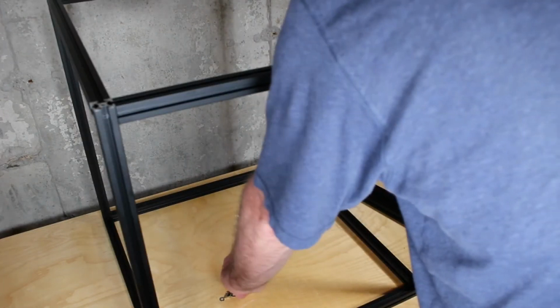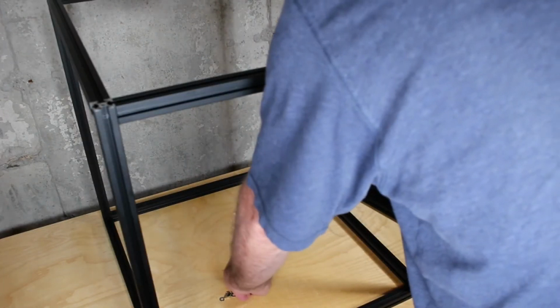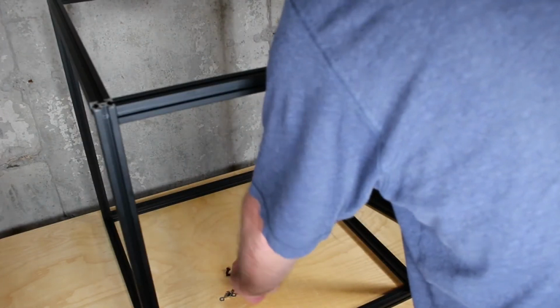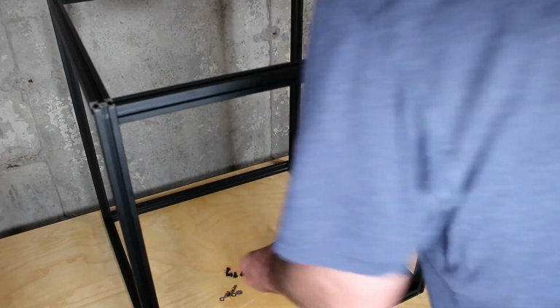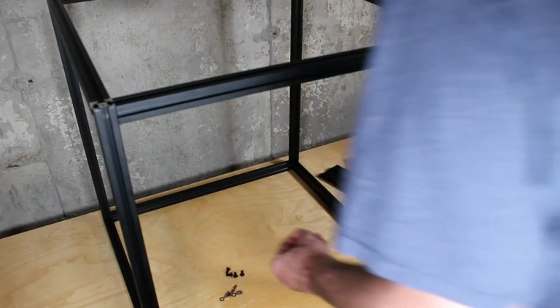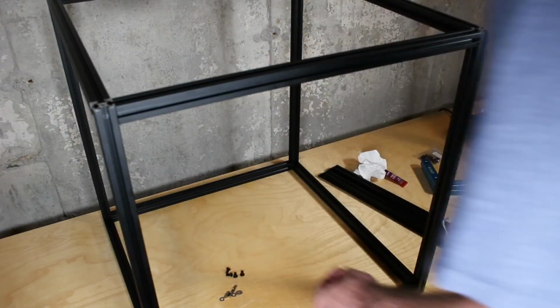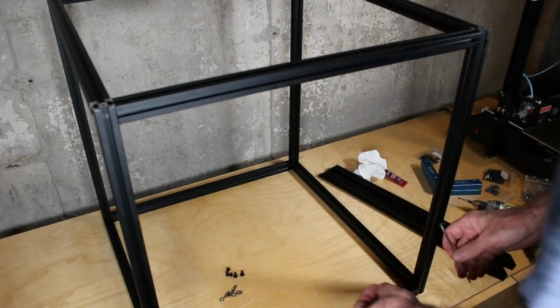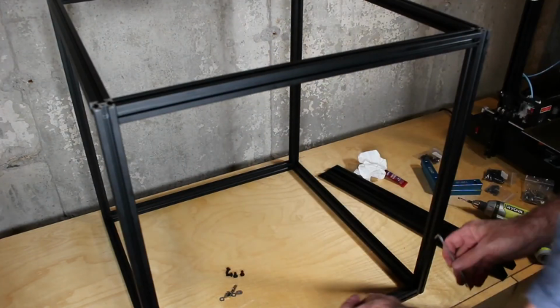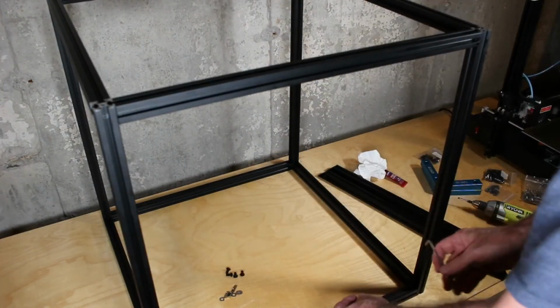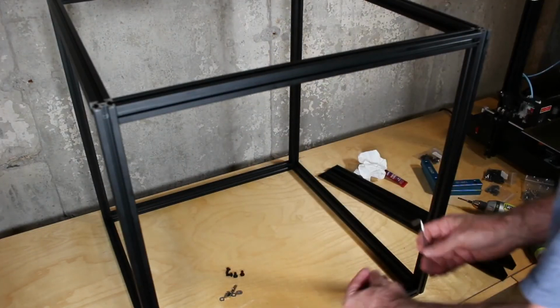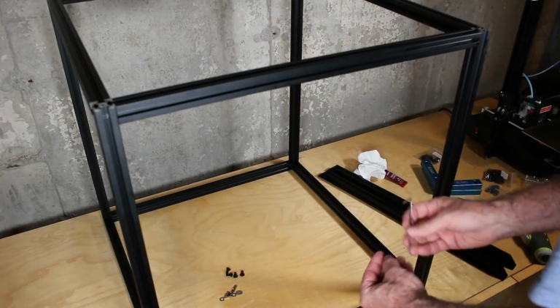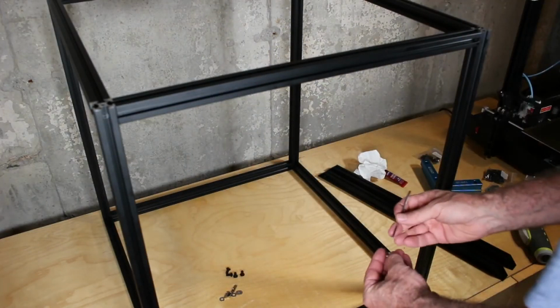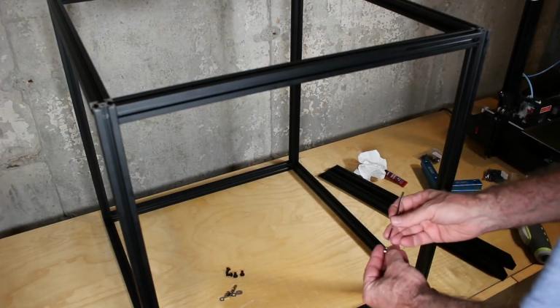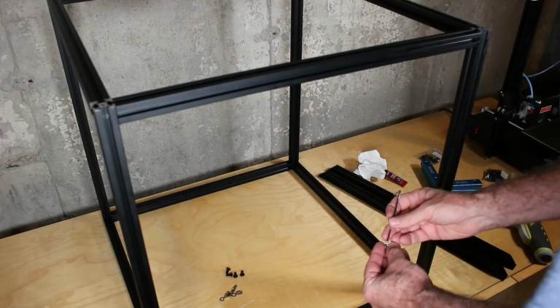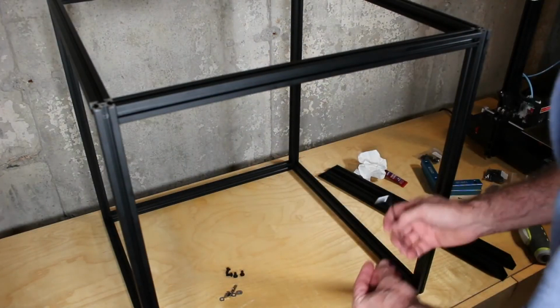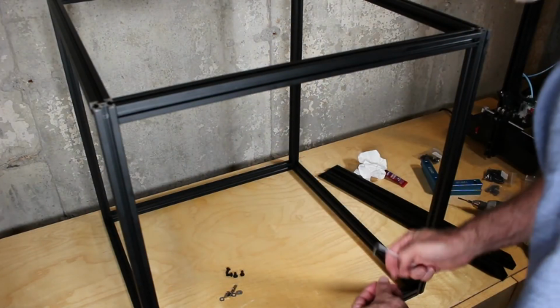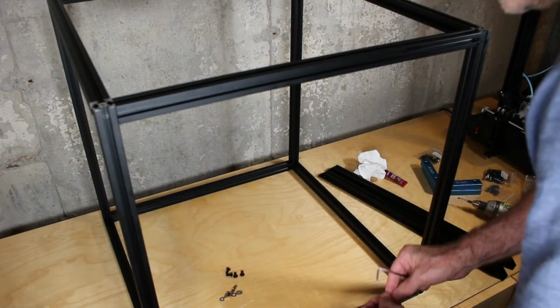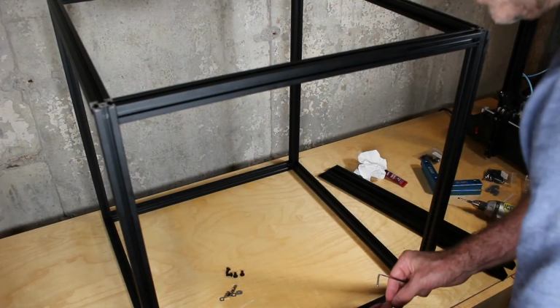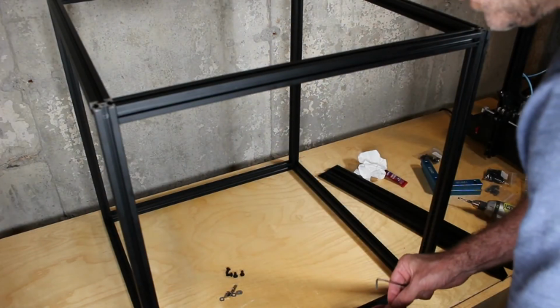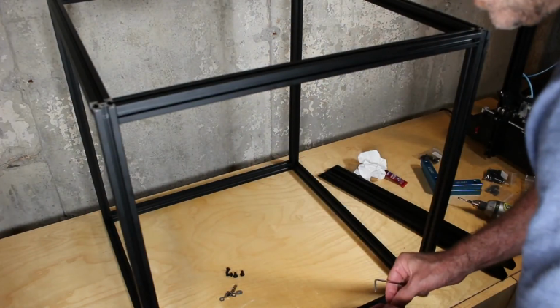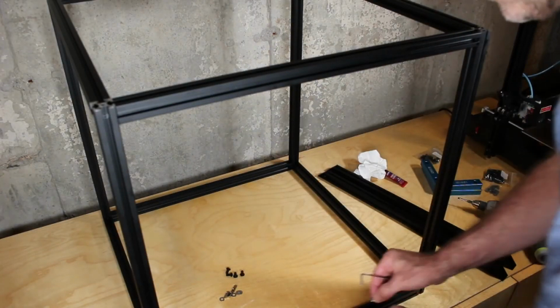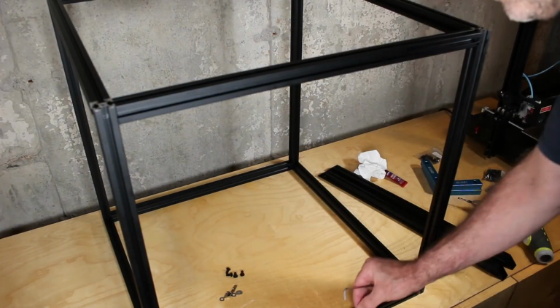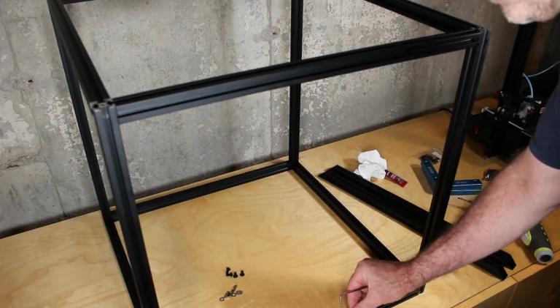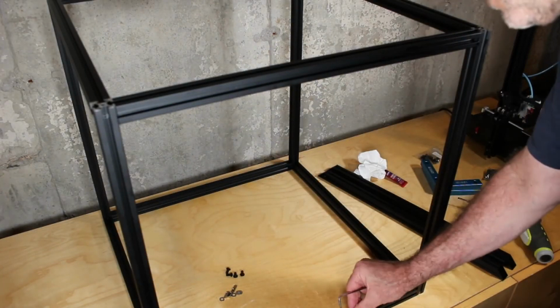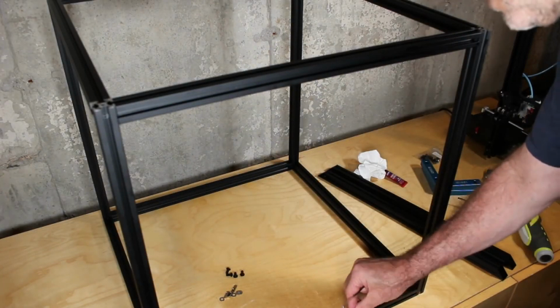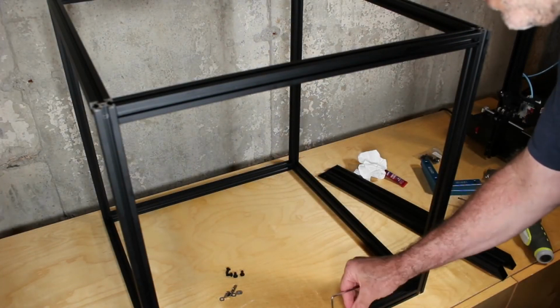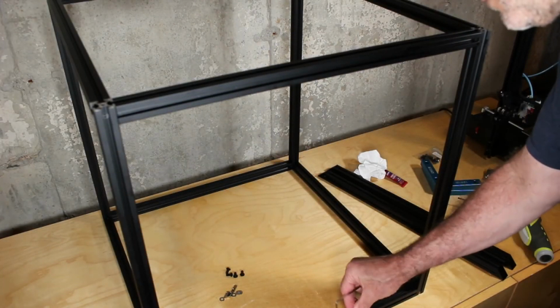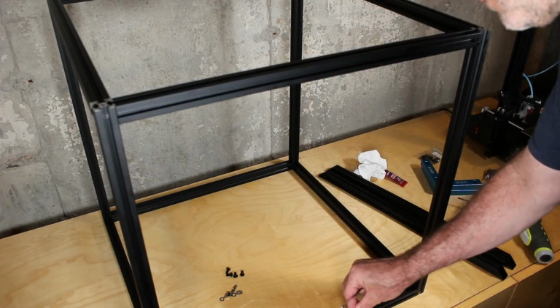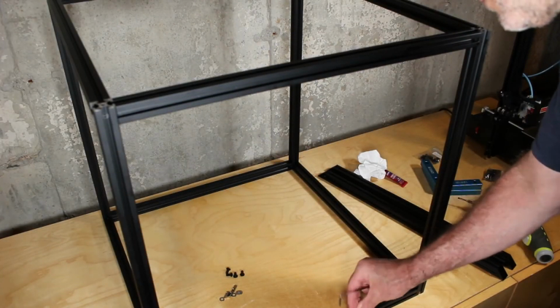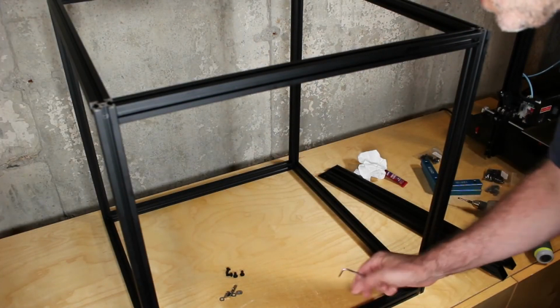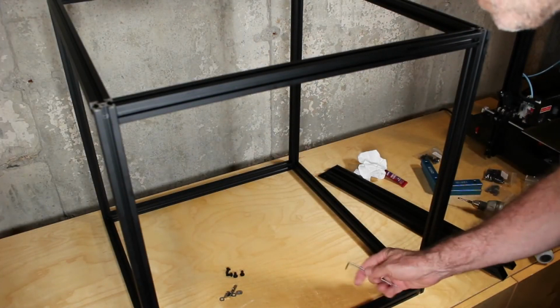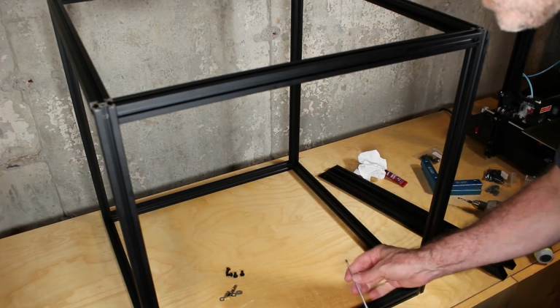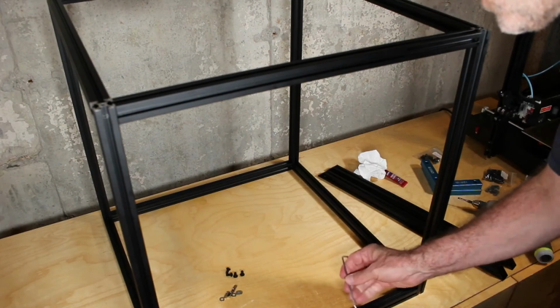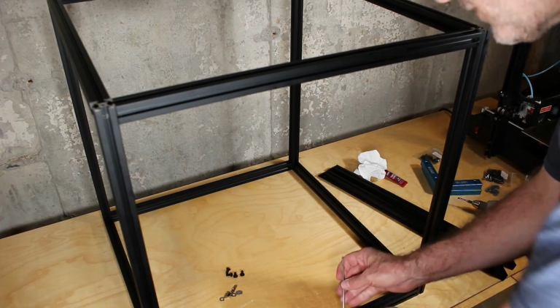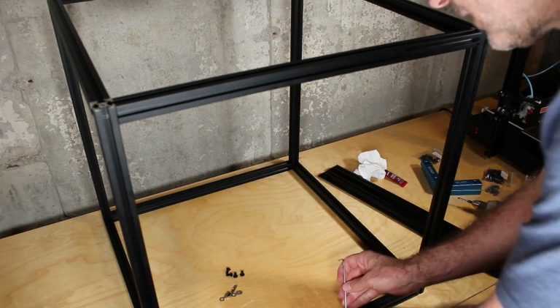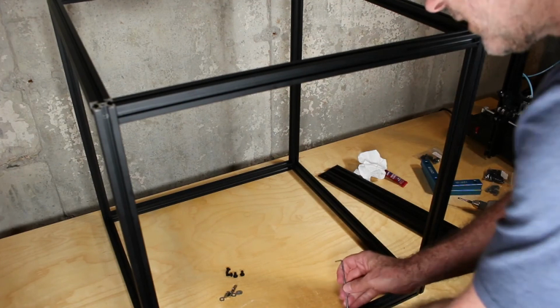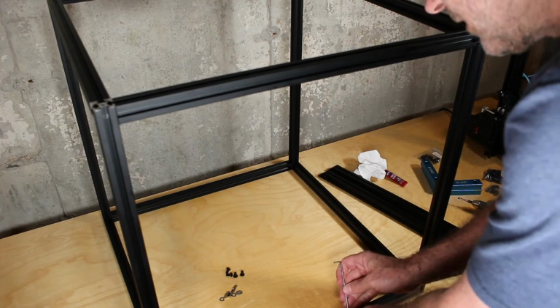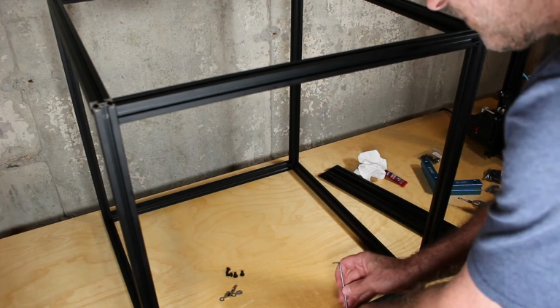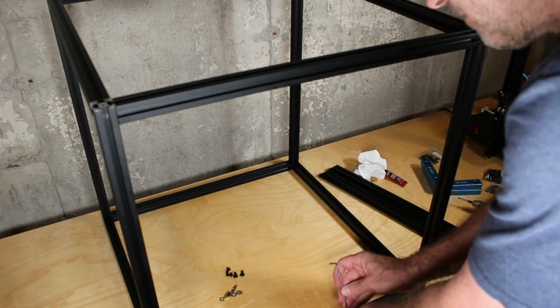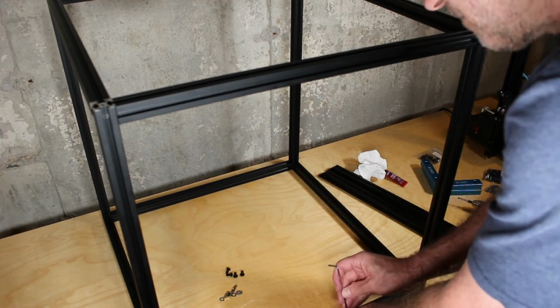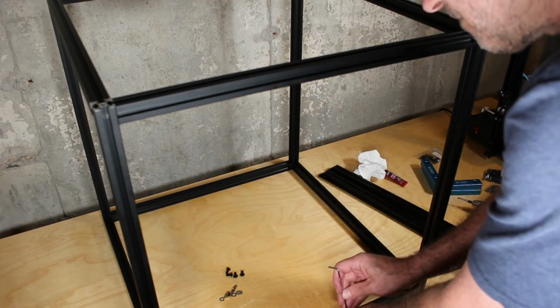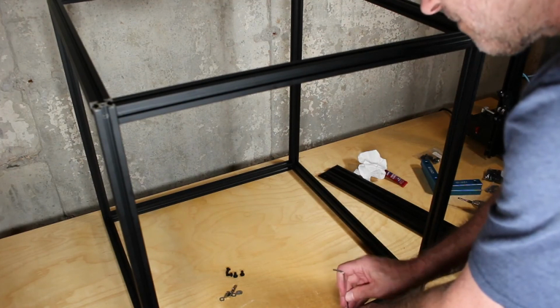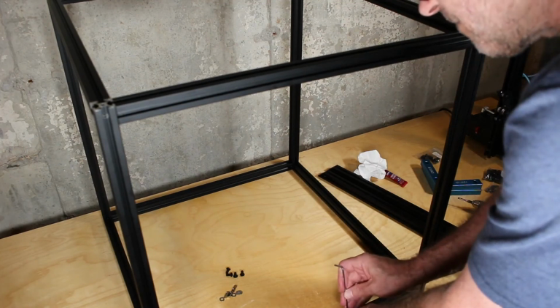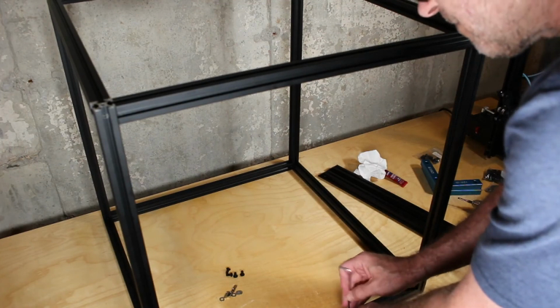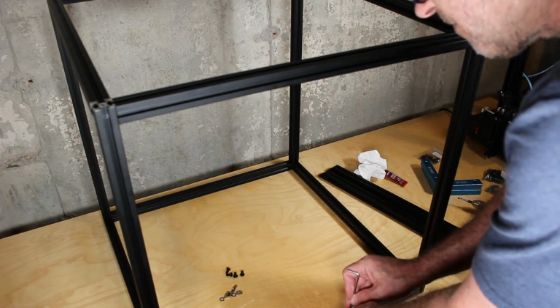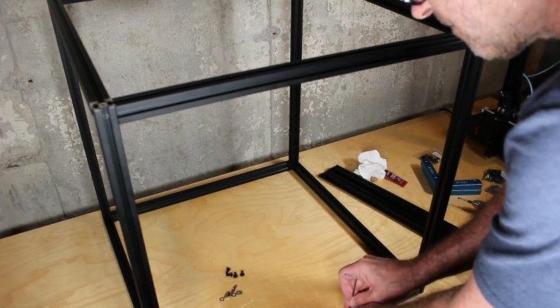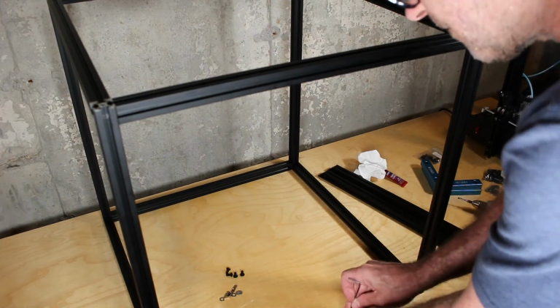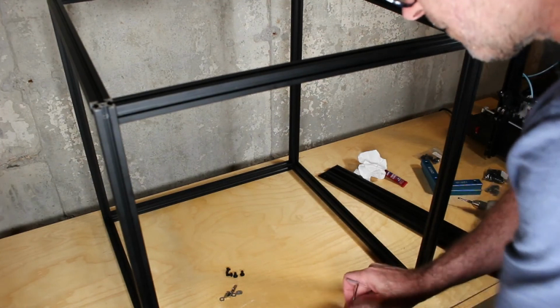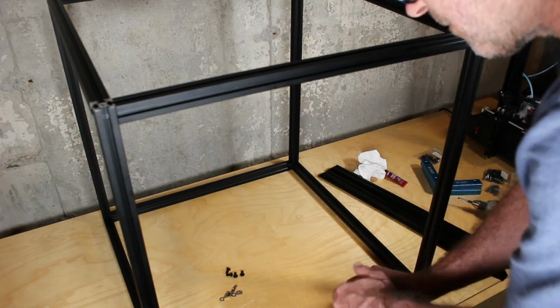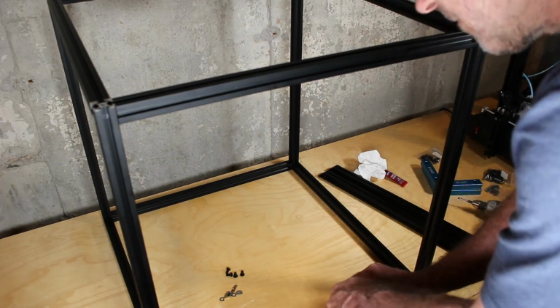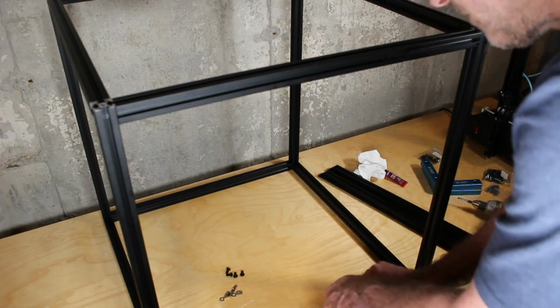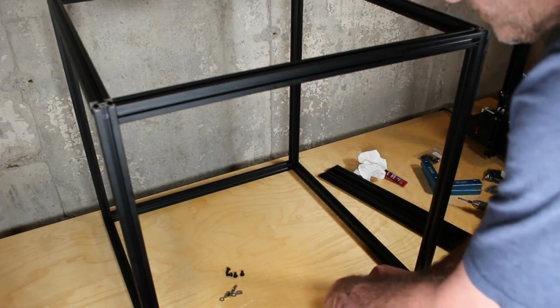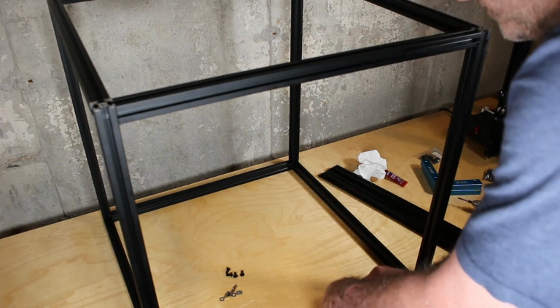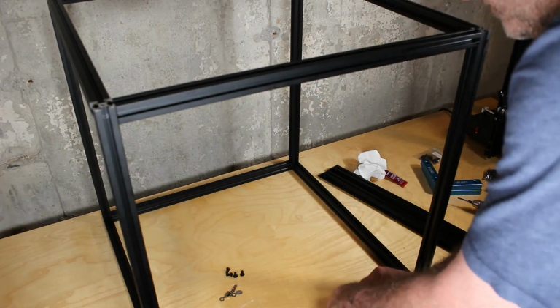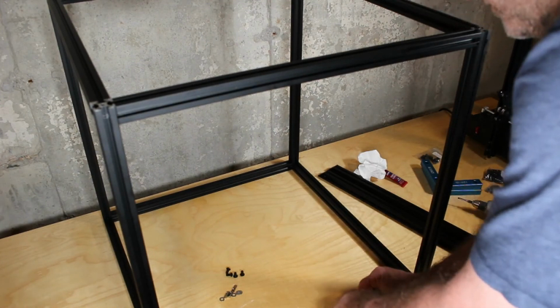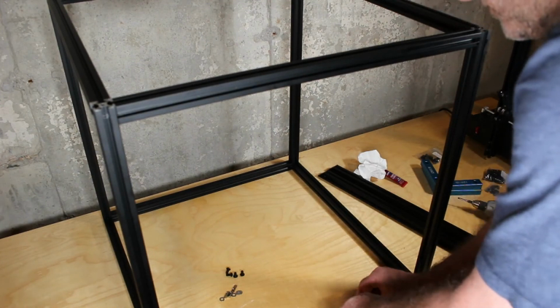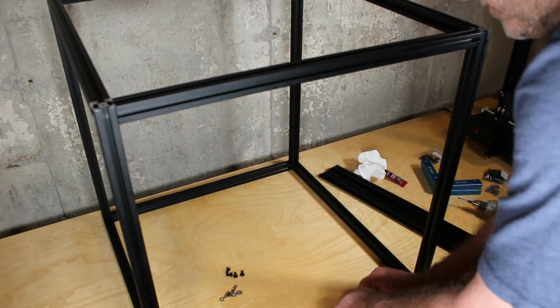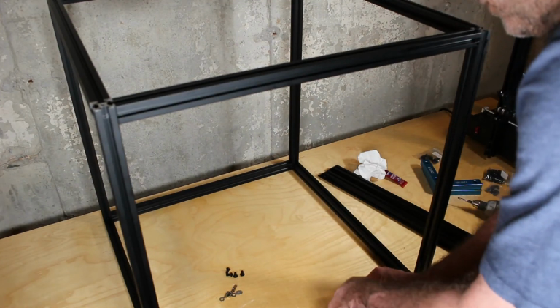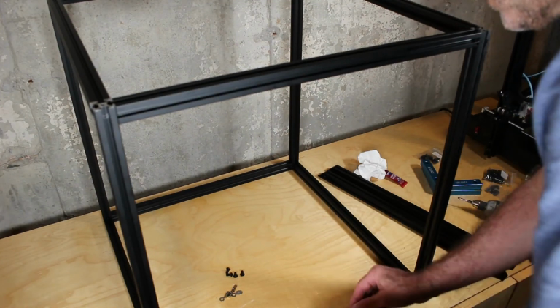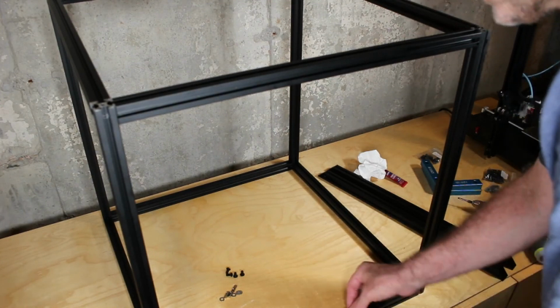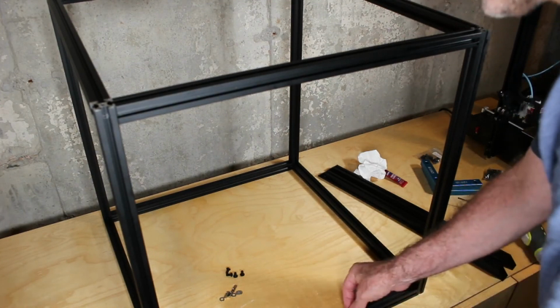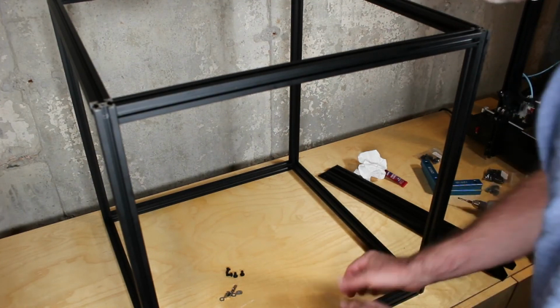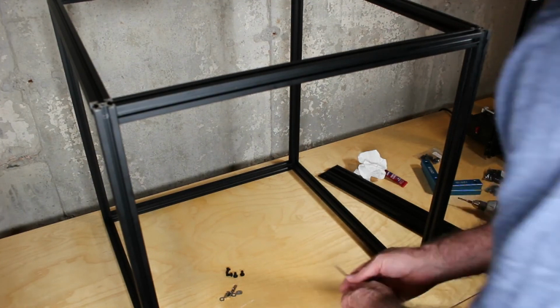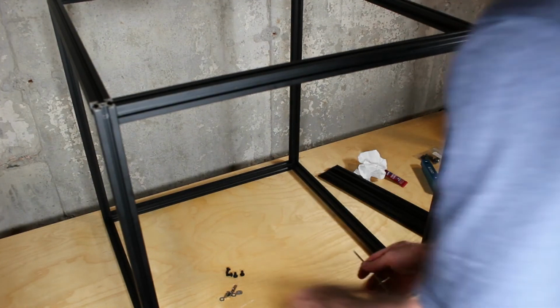And then we add the inserts — the four inserts into the railing, into the slots in the railing.